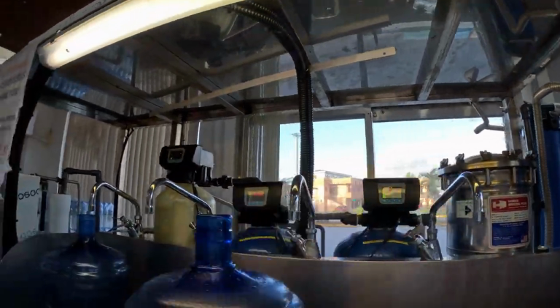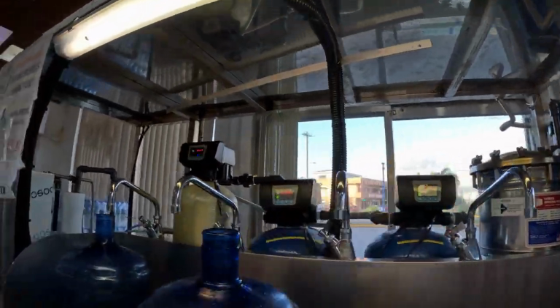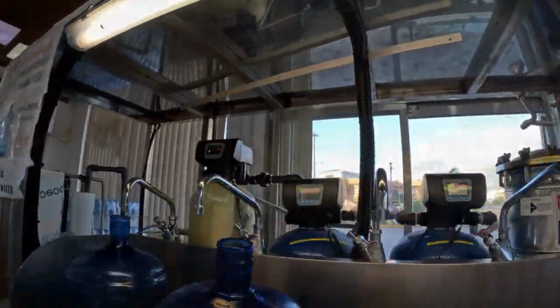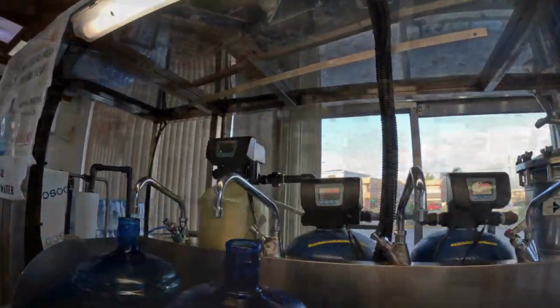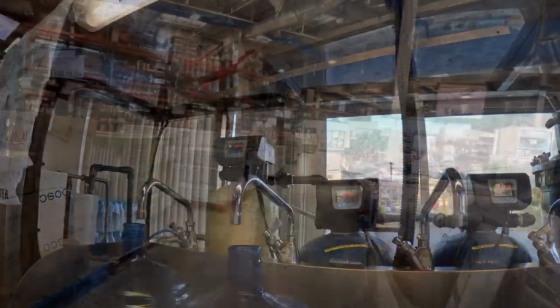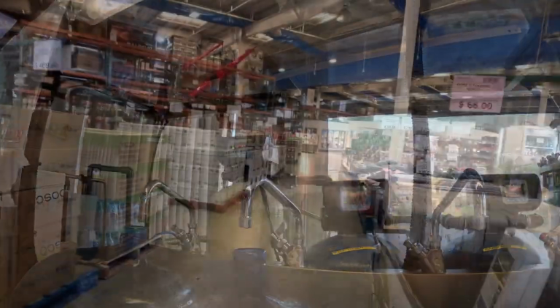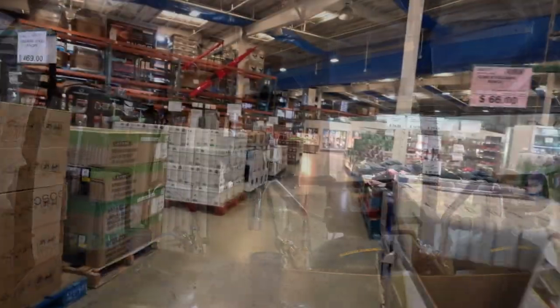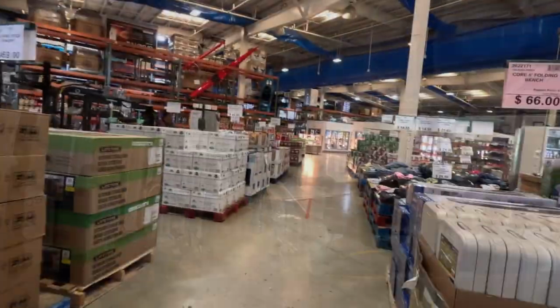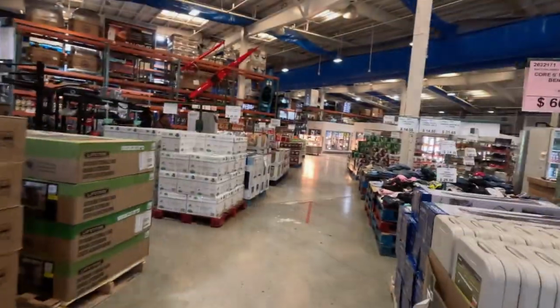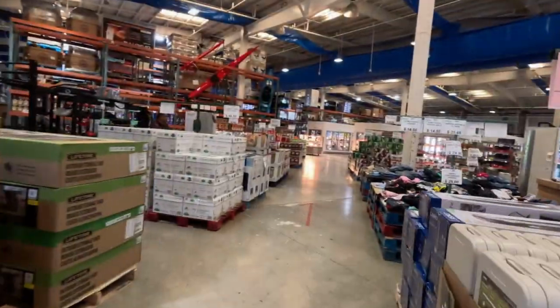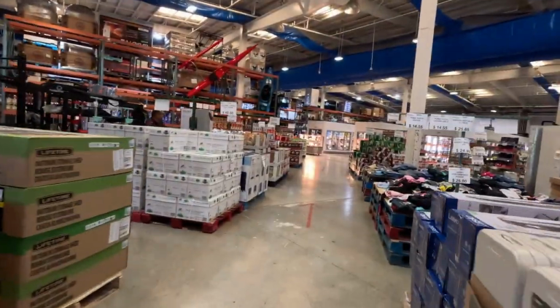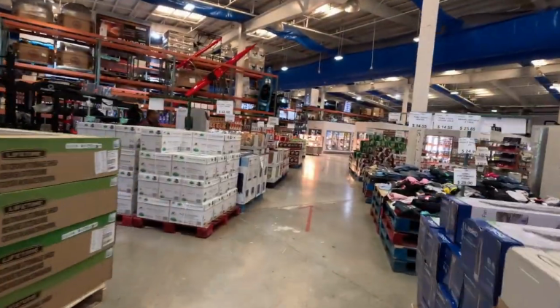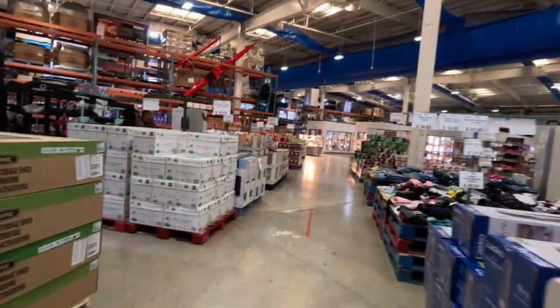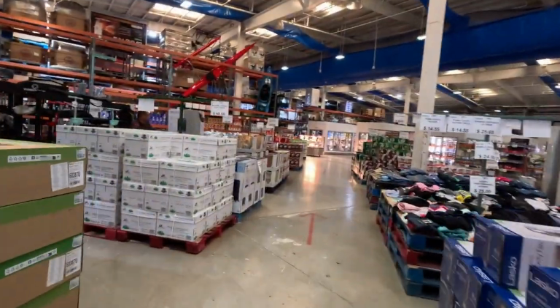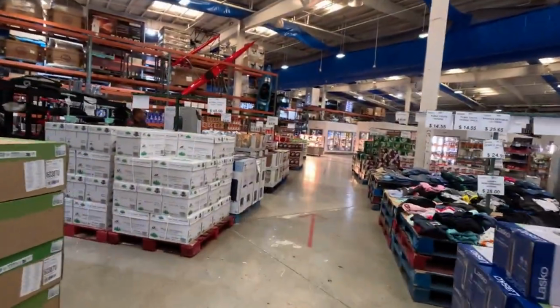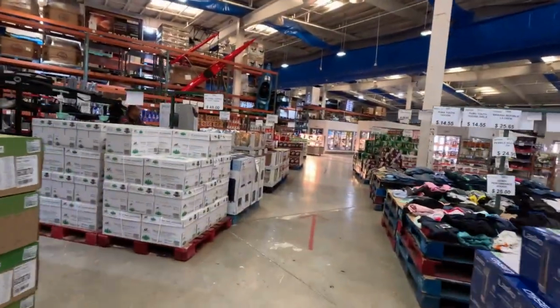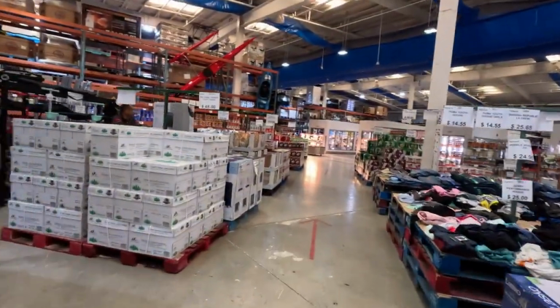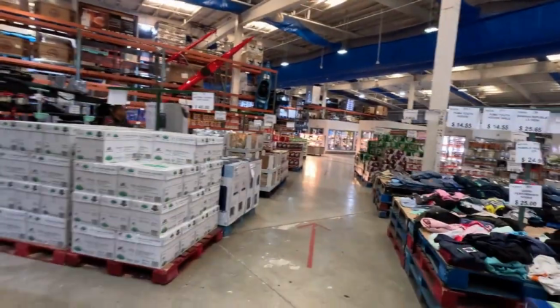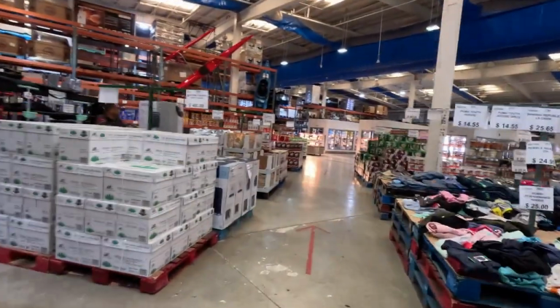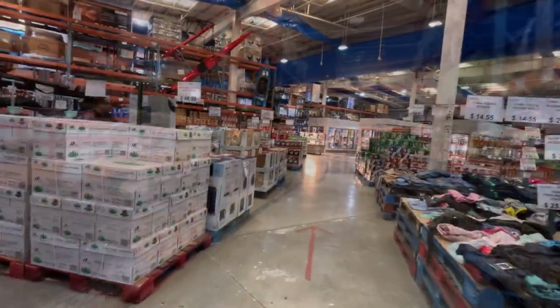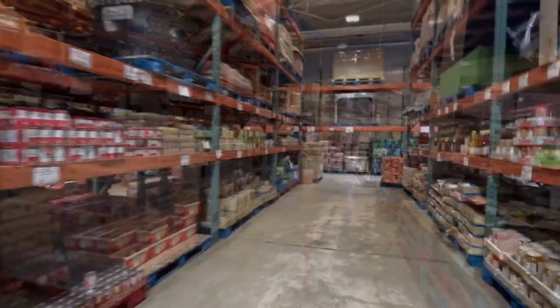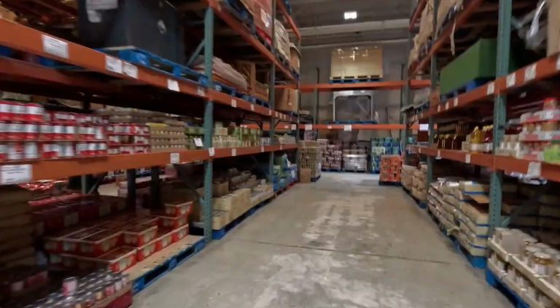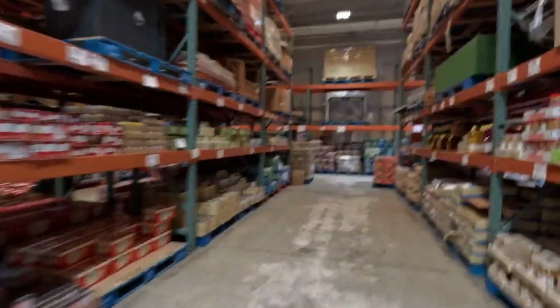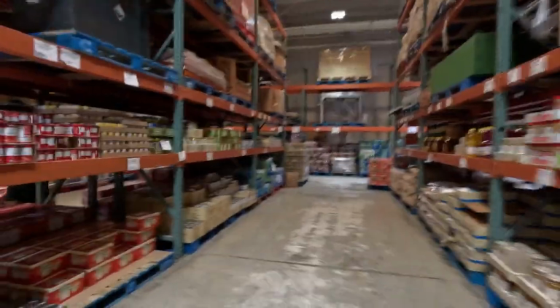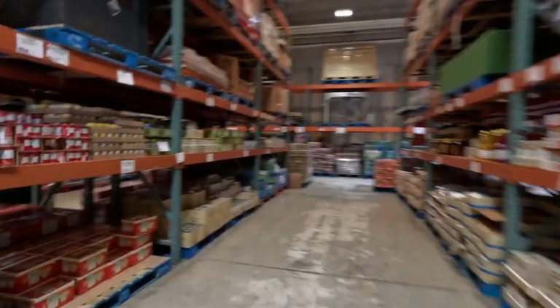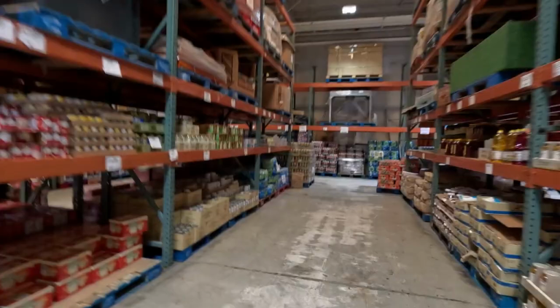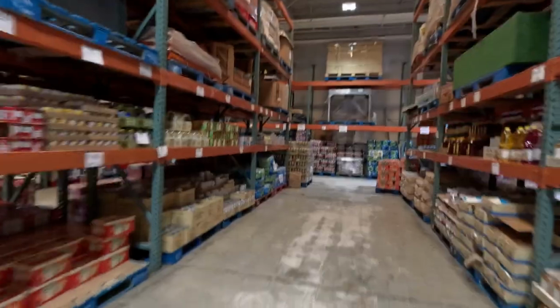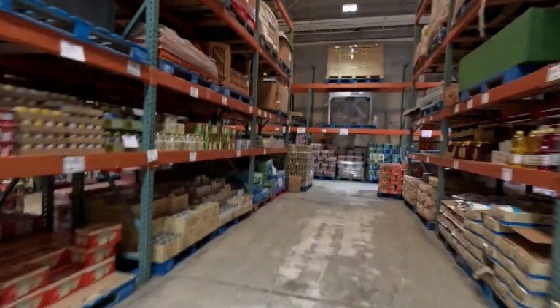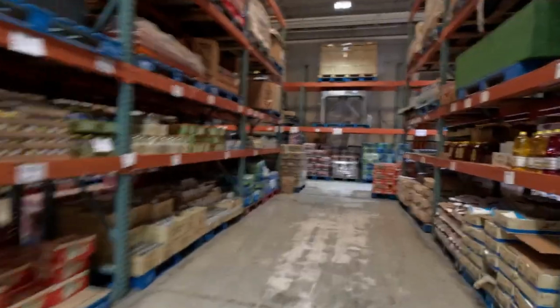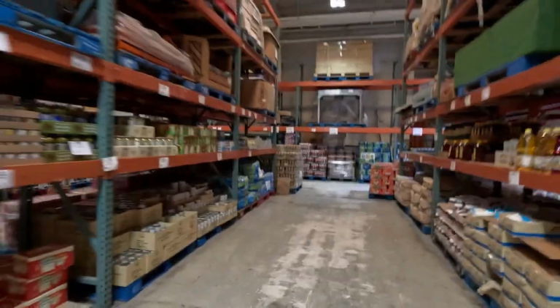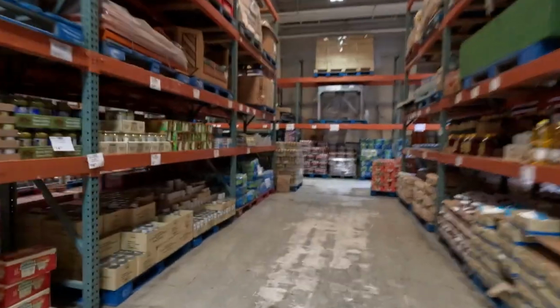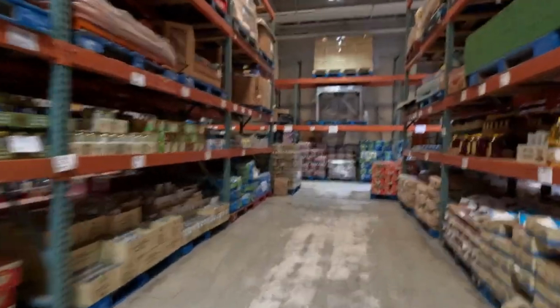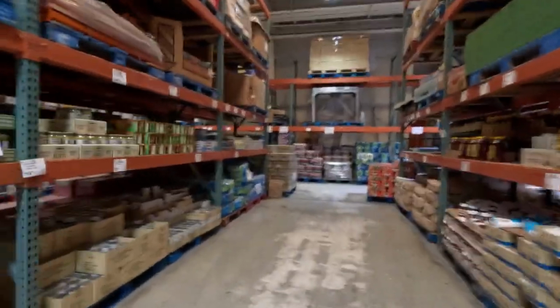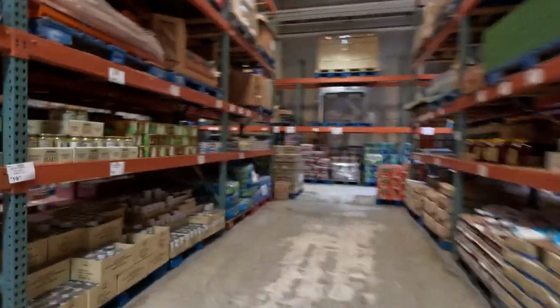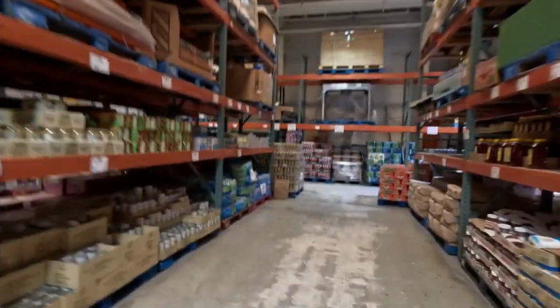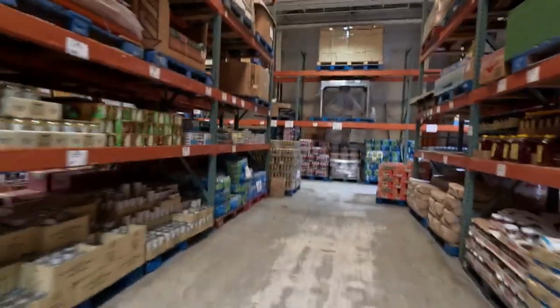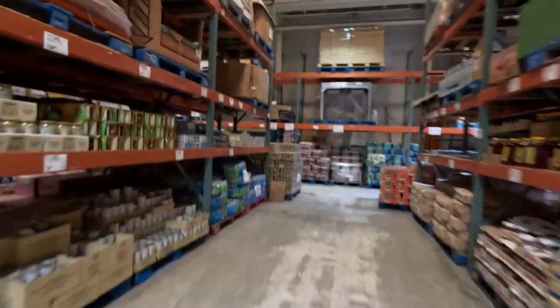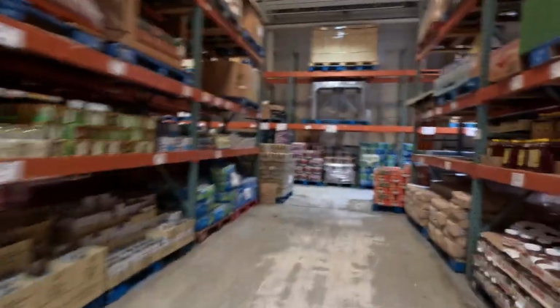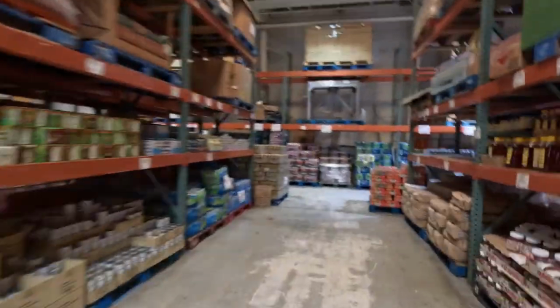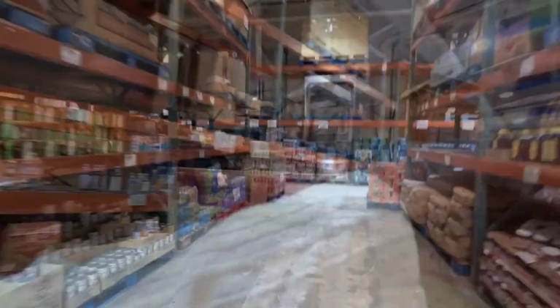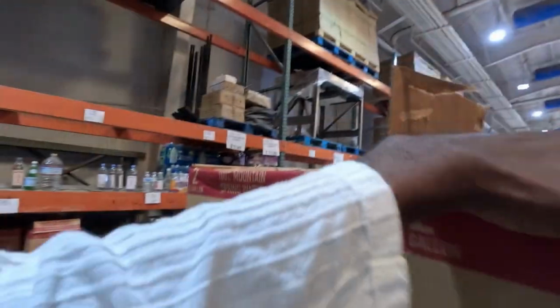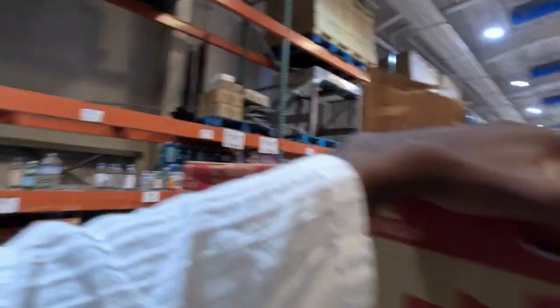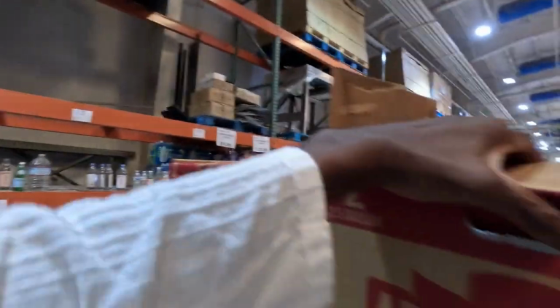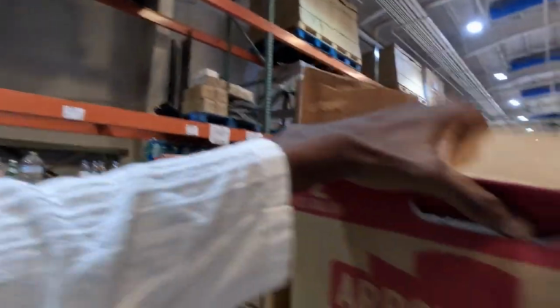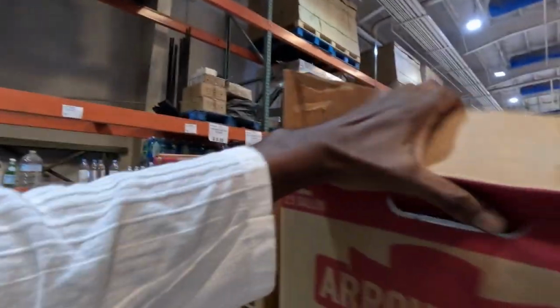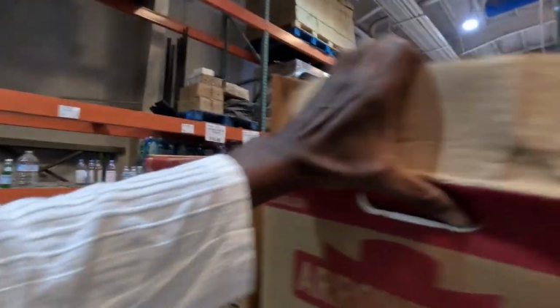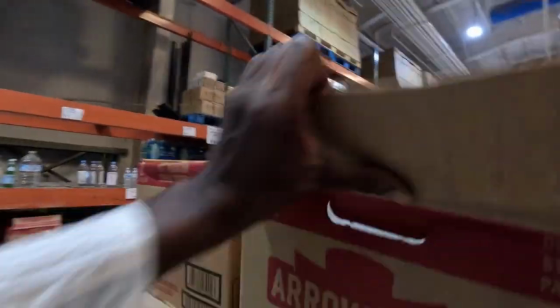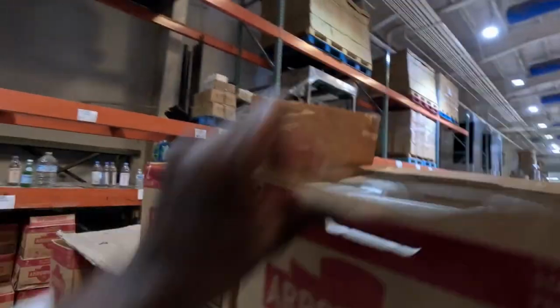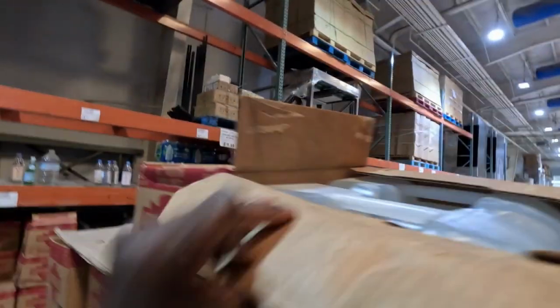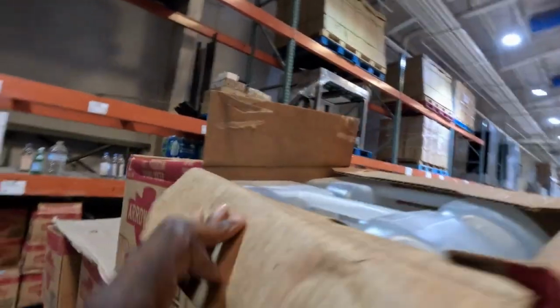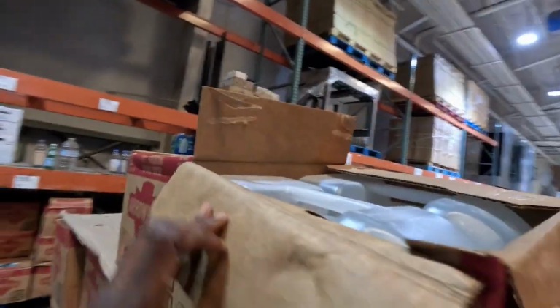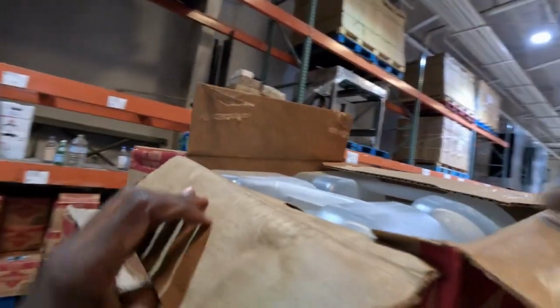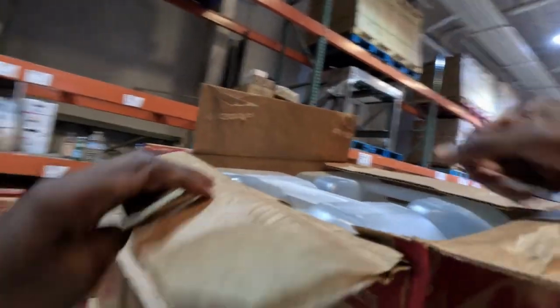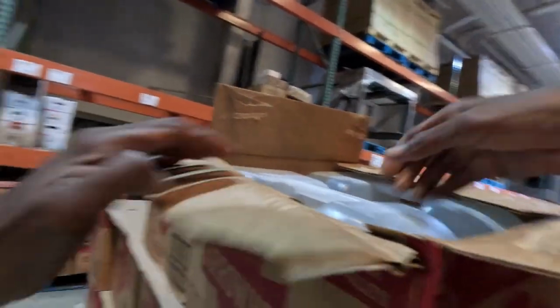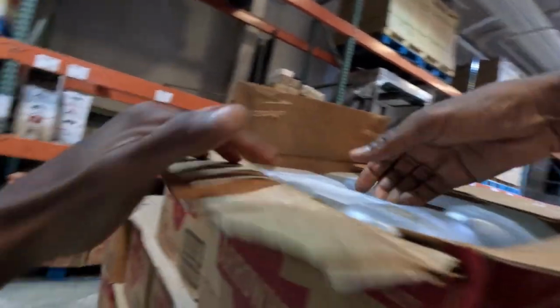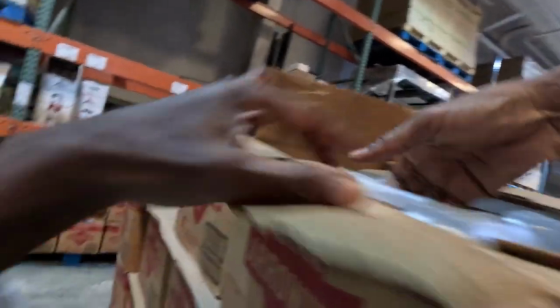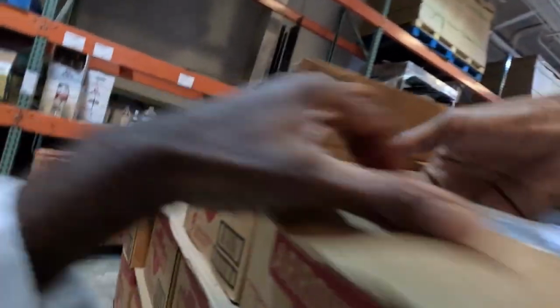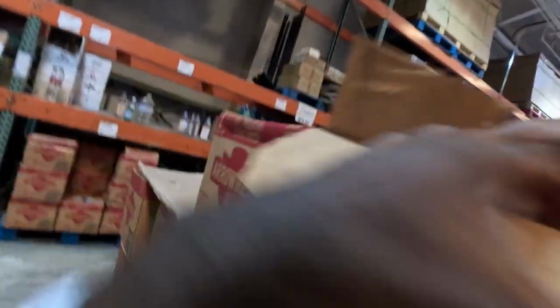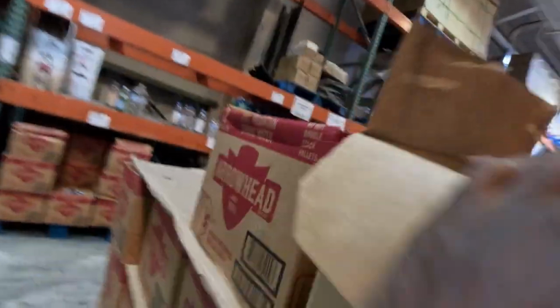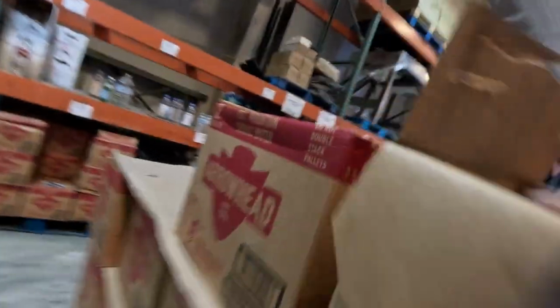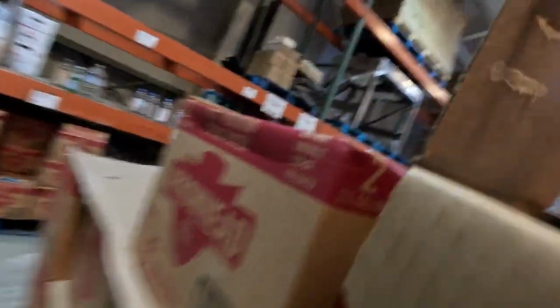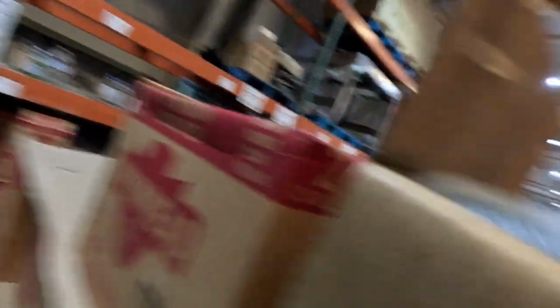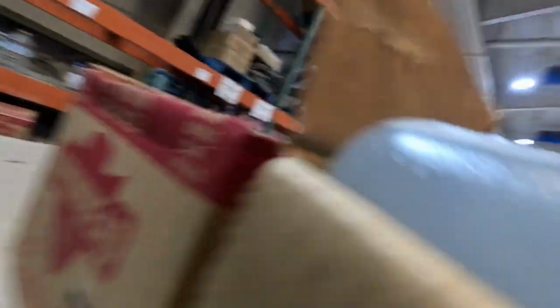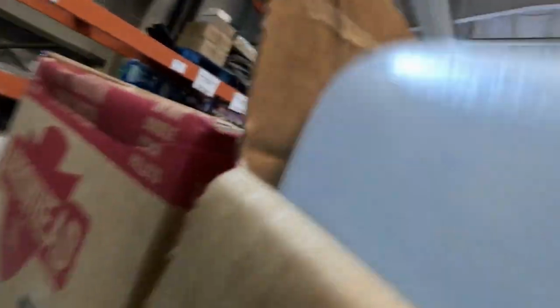So another water run that I do is to Jotin Superstore, formerly Price Costco, to get some spring water.